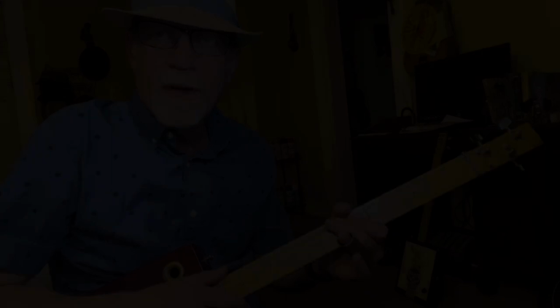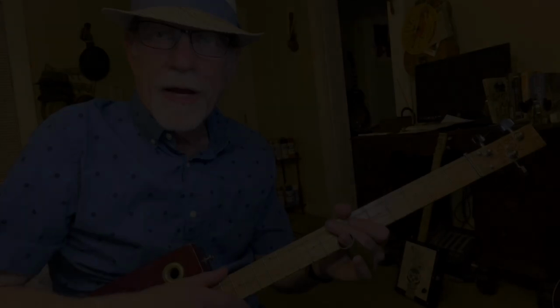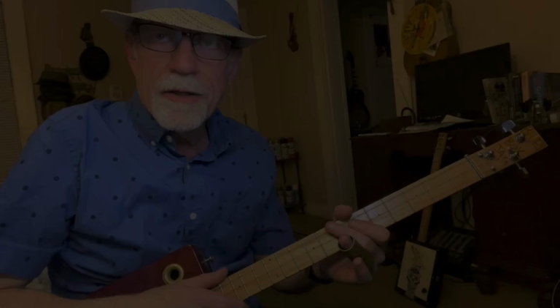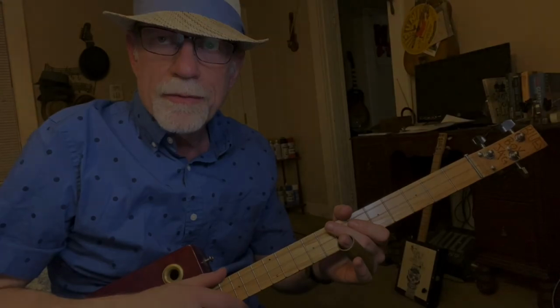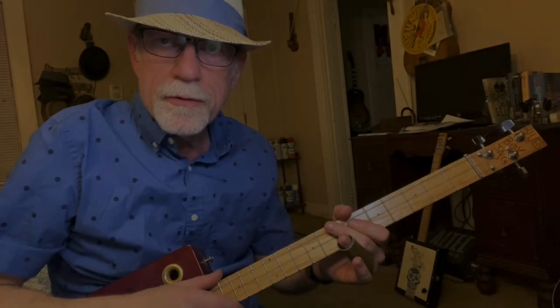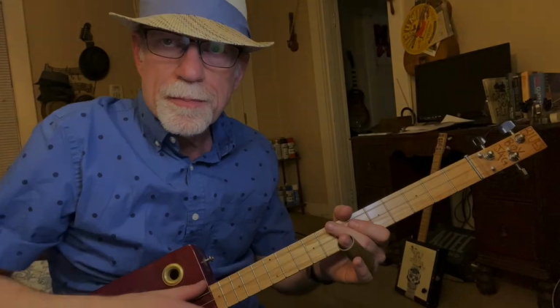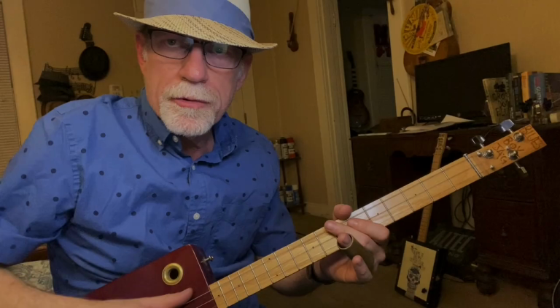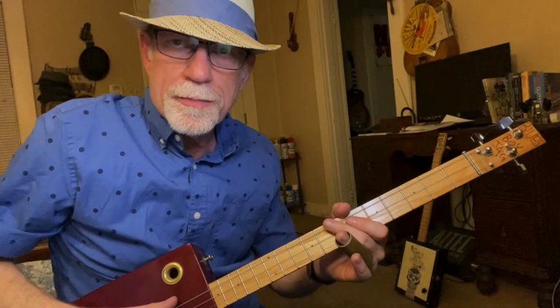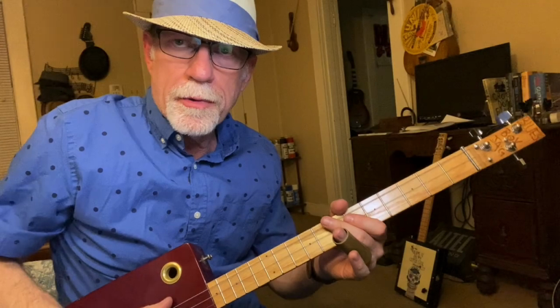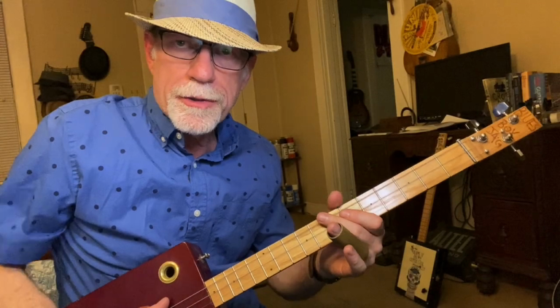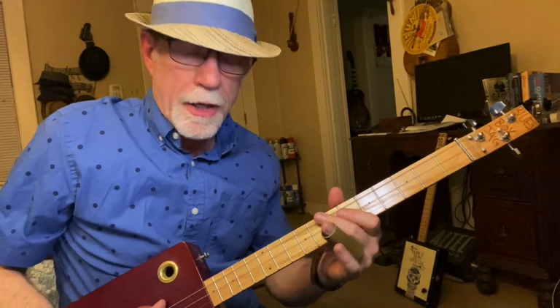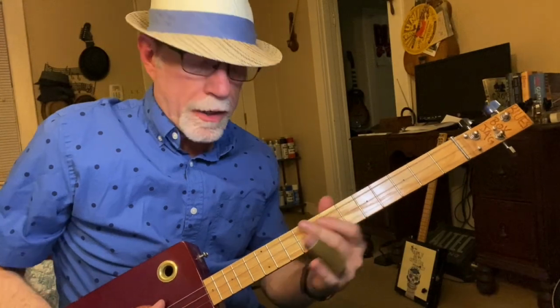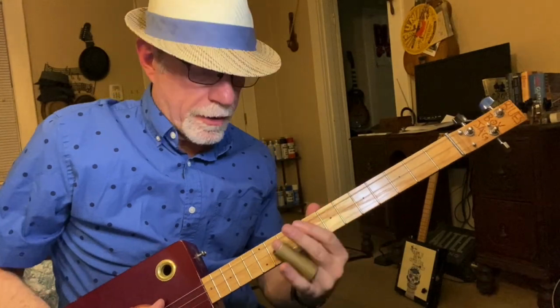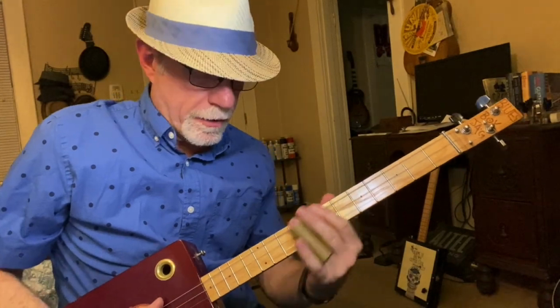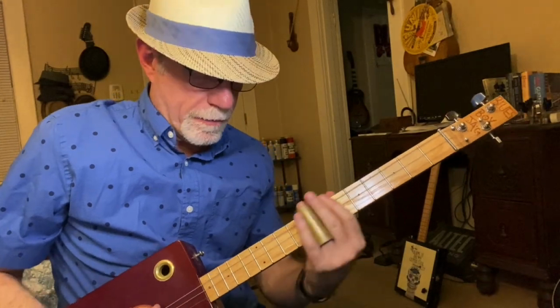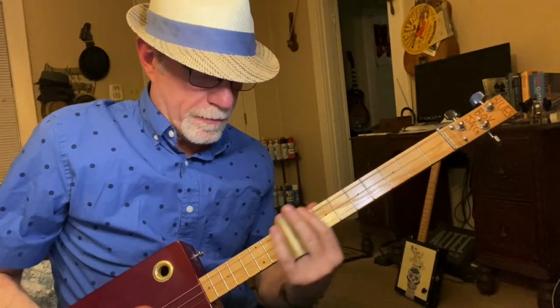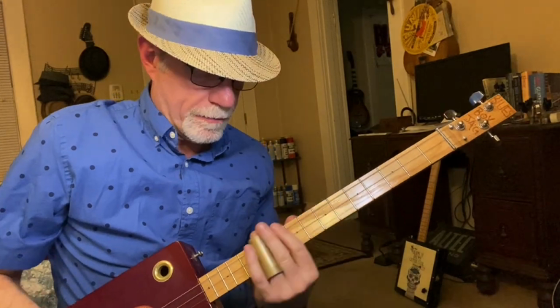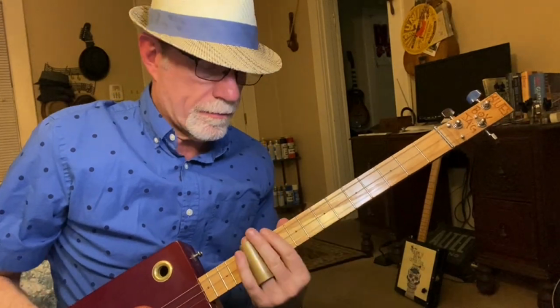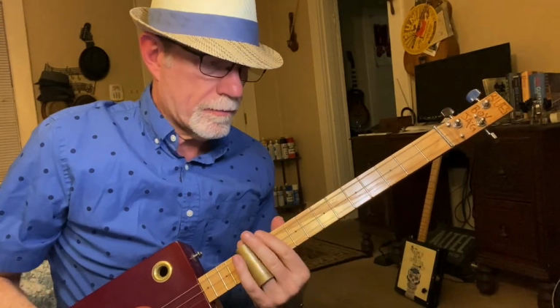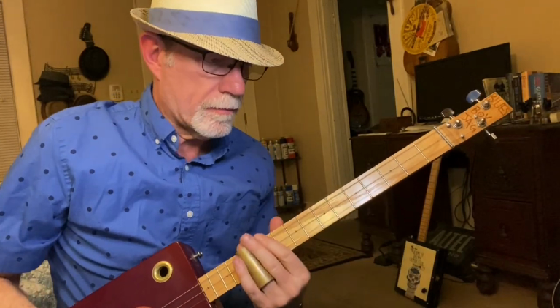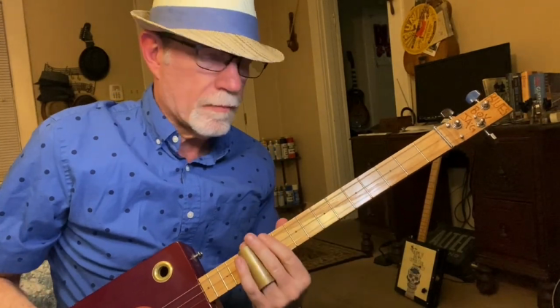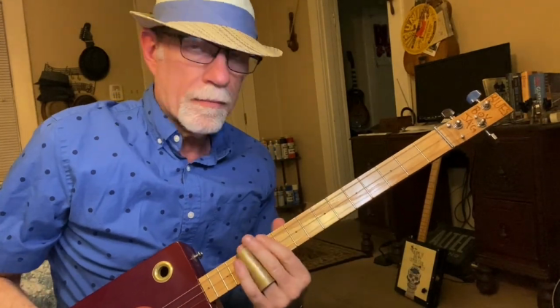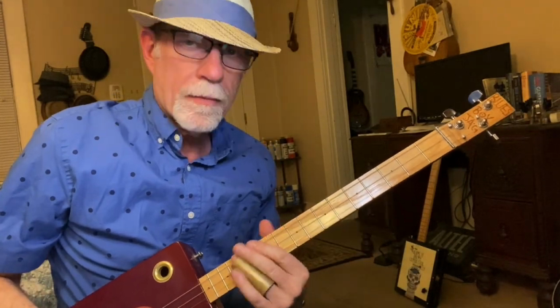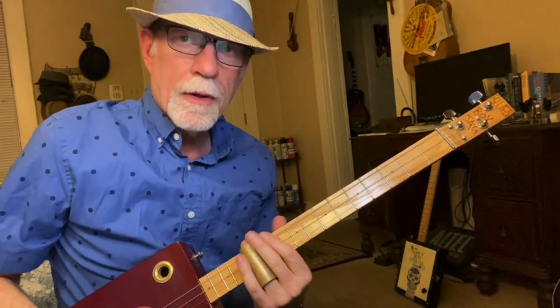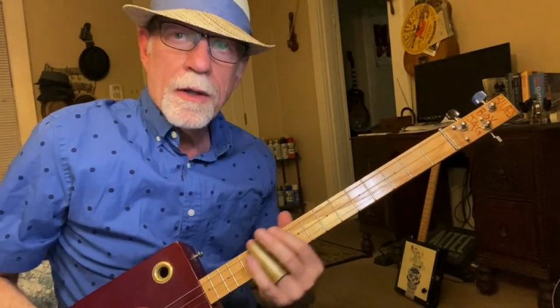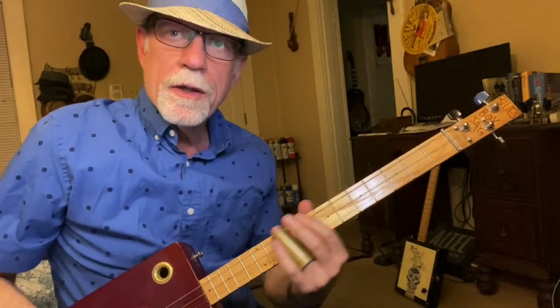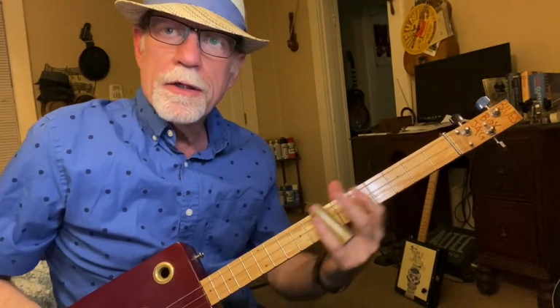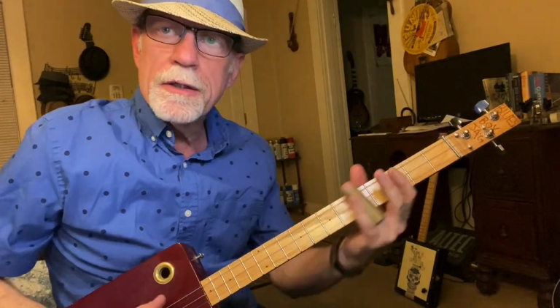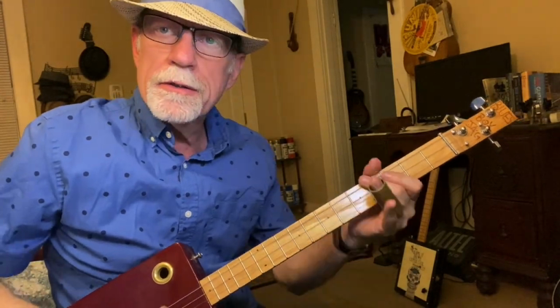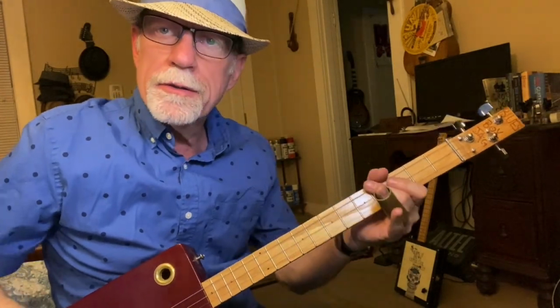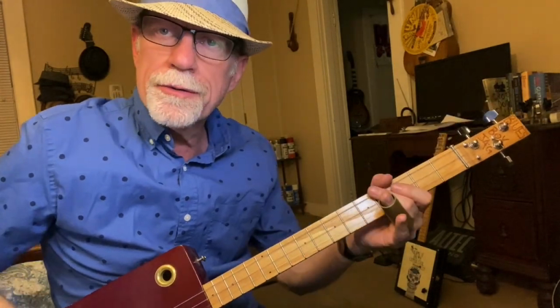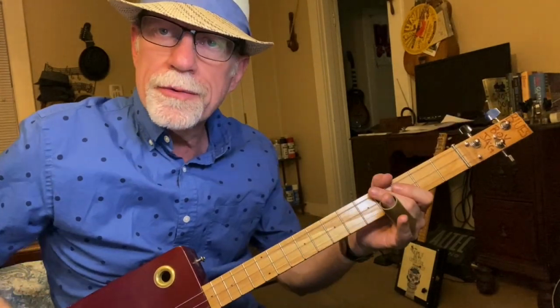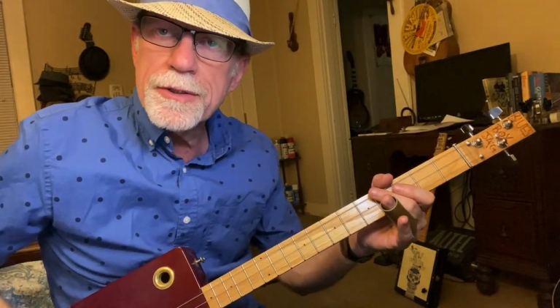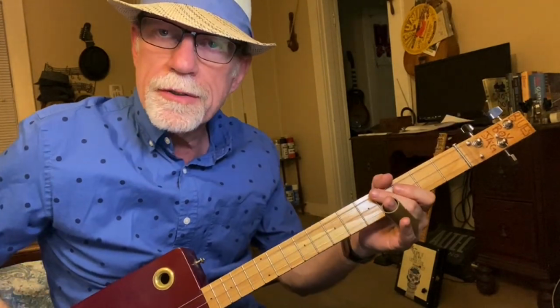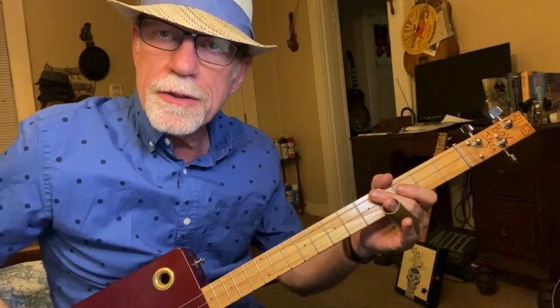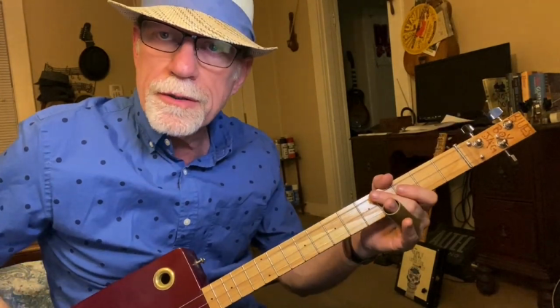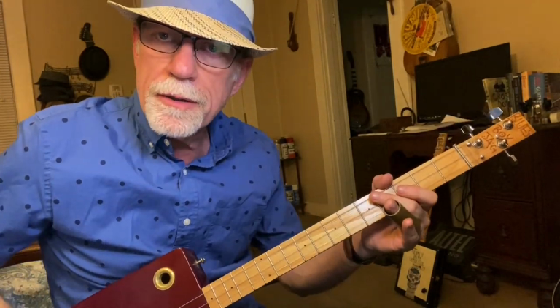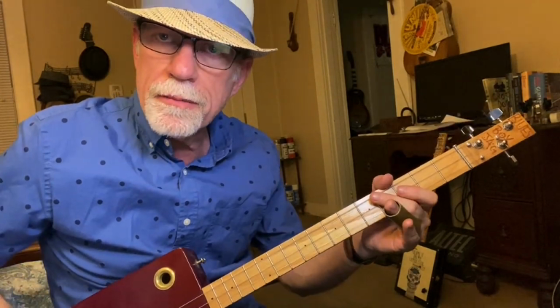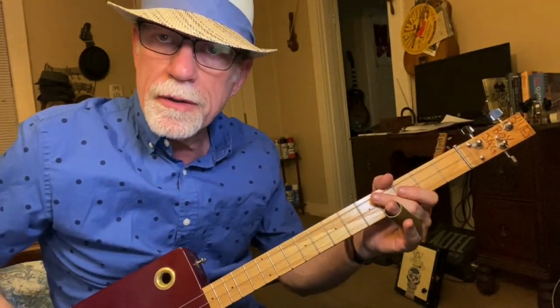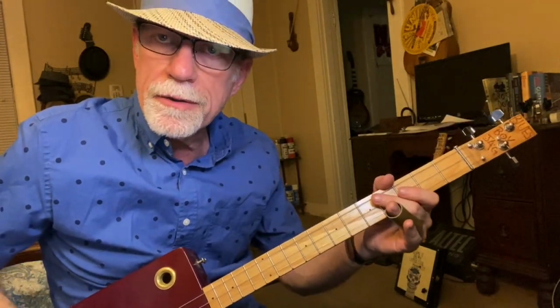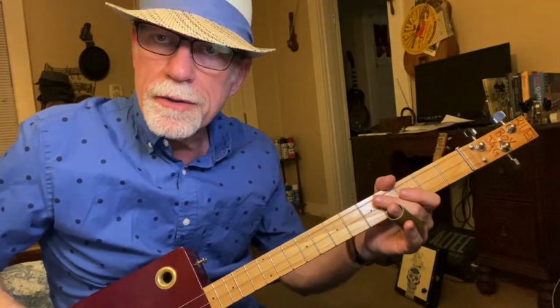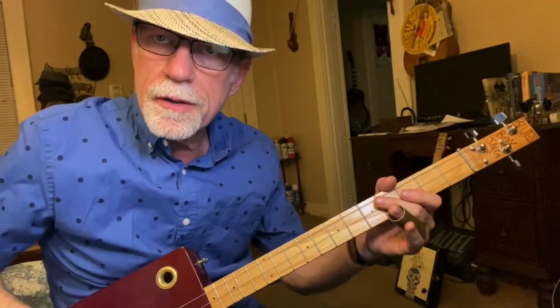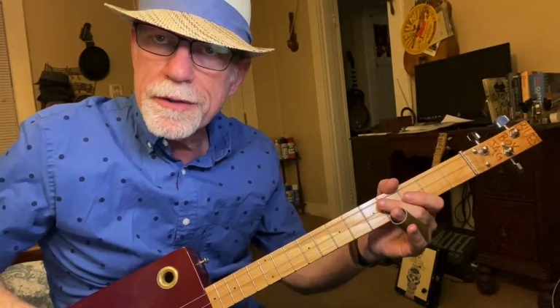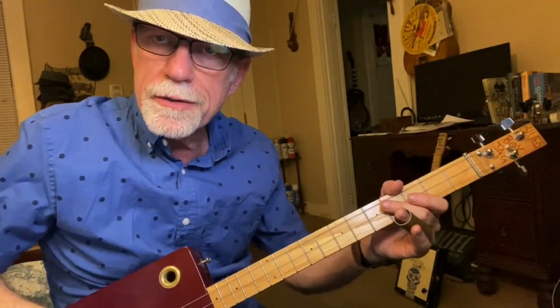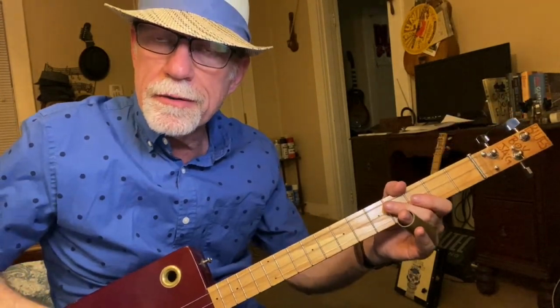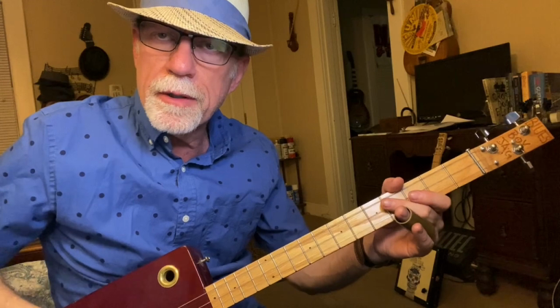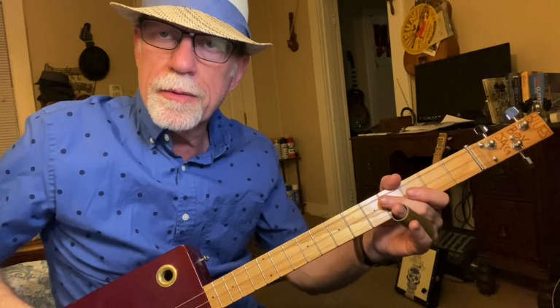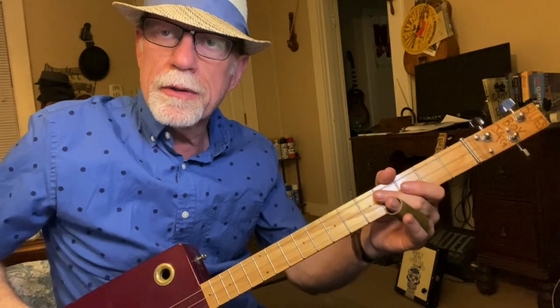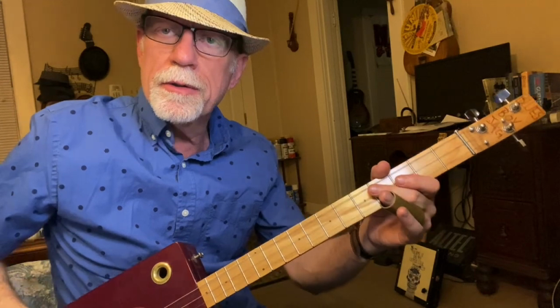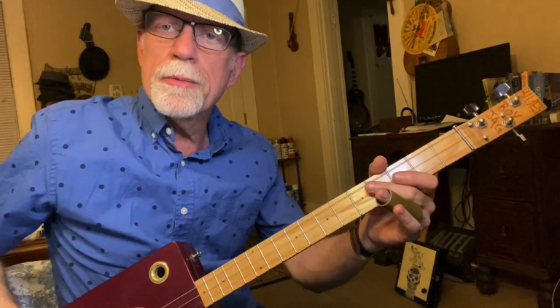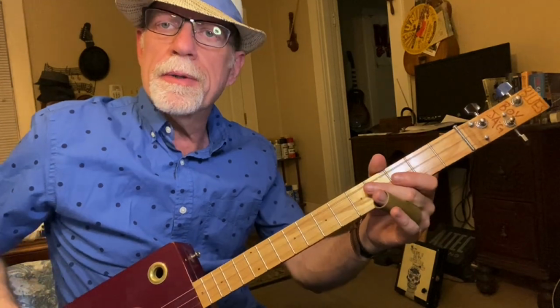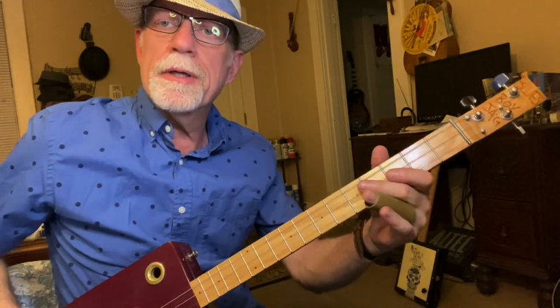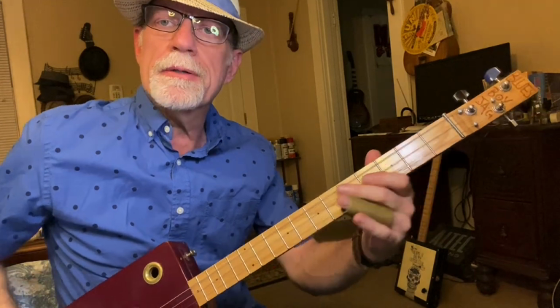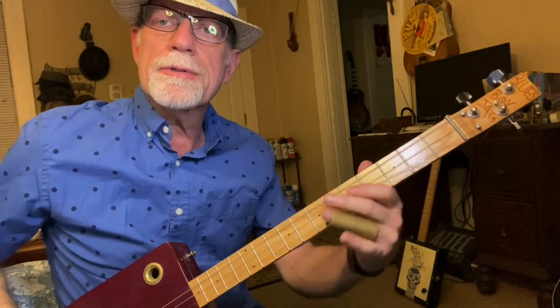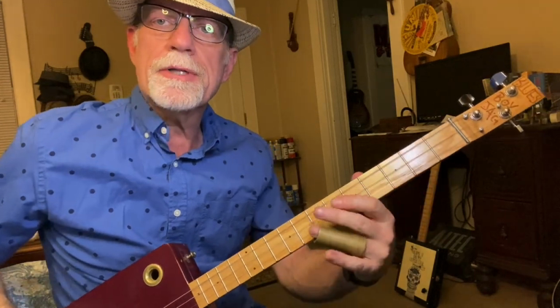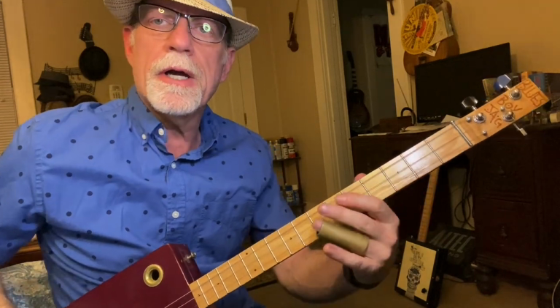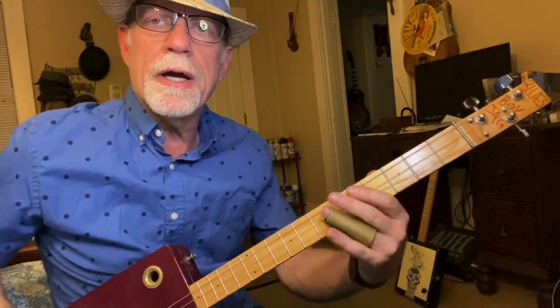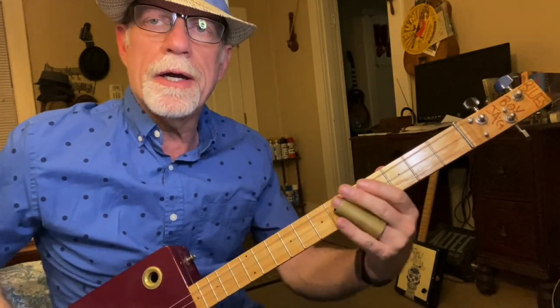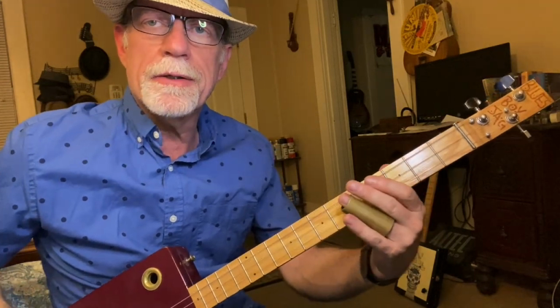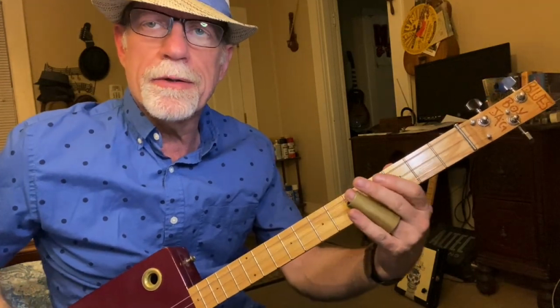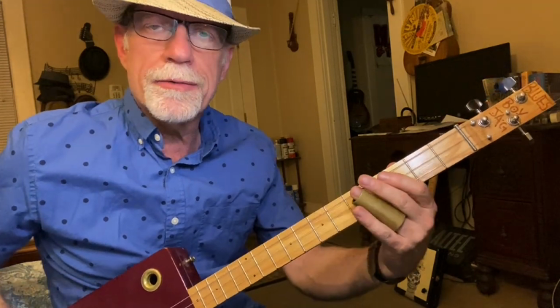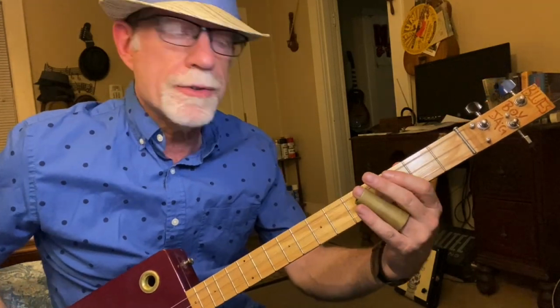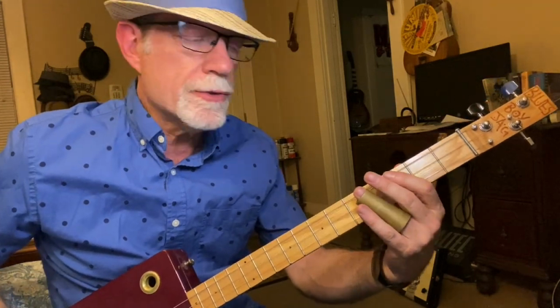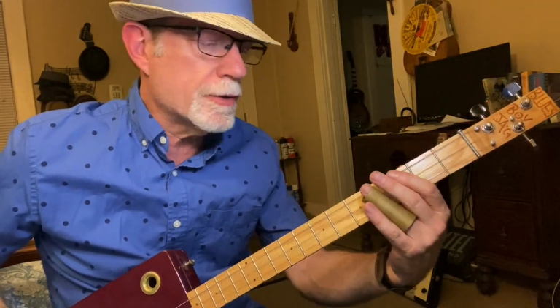Howdy folks, Blues Boy Jag here. We've got another three-string cigar box guitar lesson. Today we're going to do Beginner's Slide on a three-string.